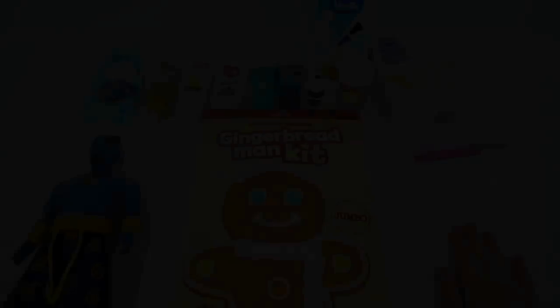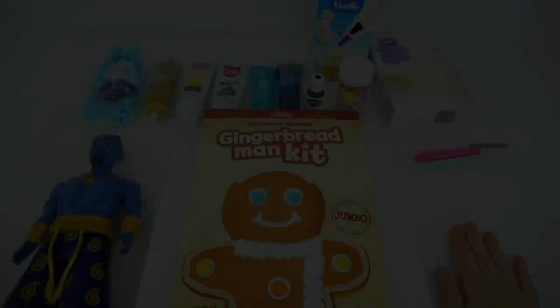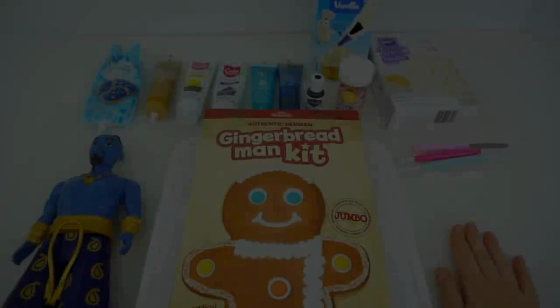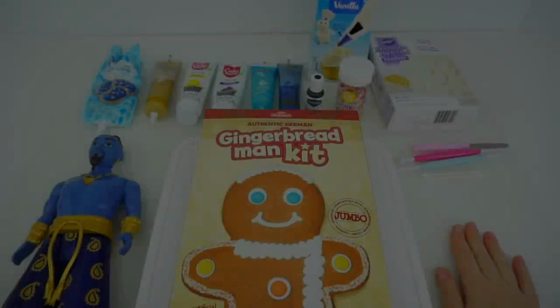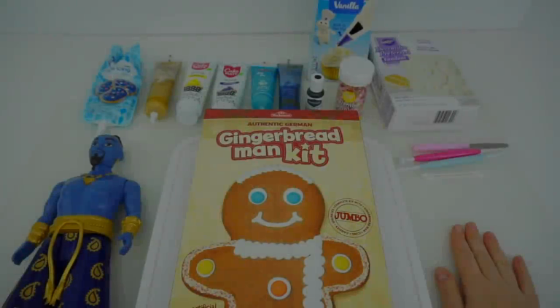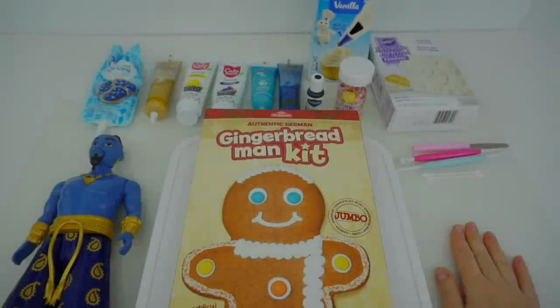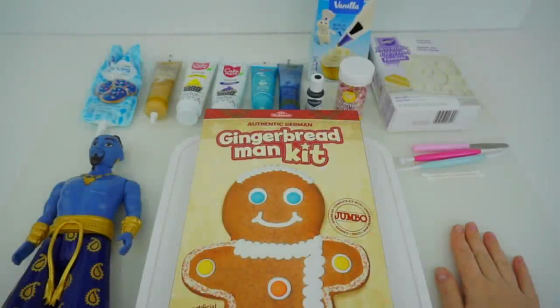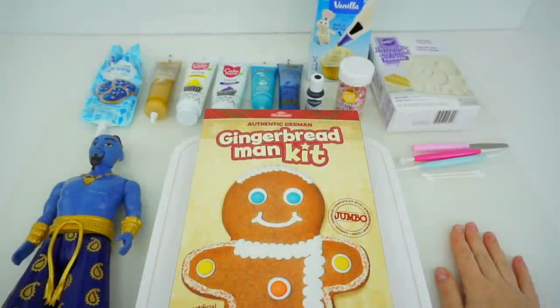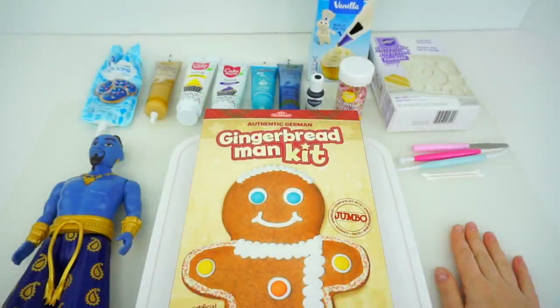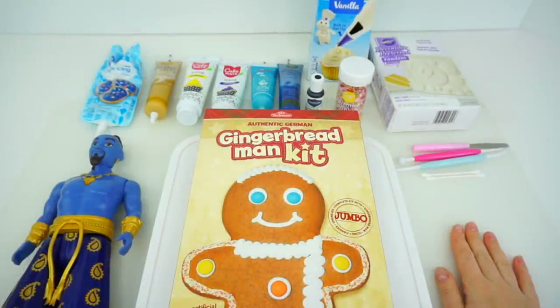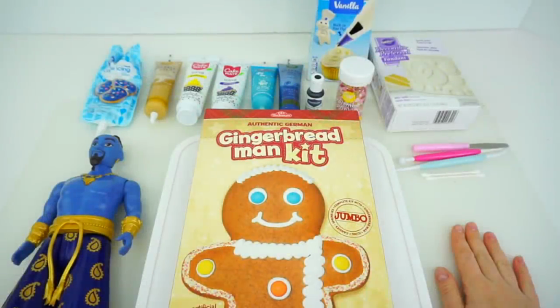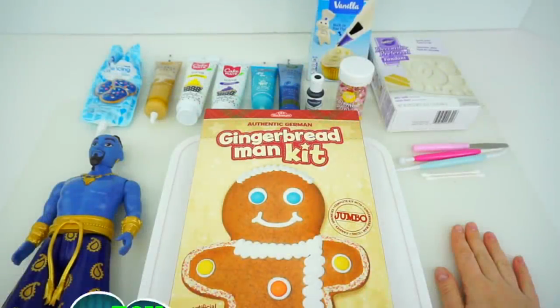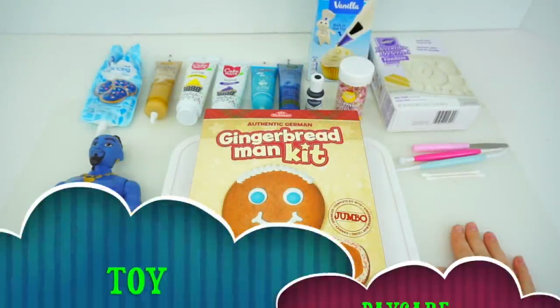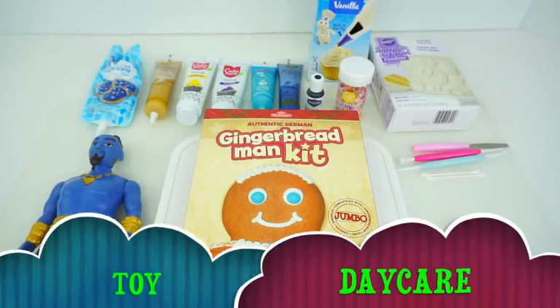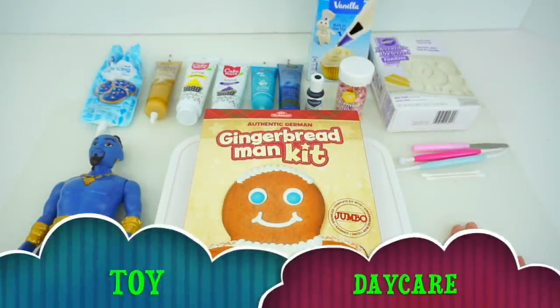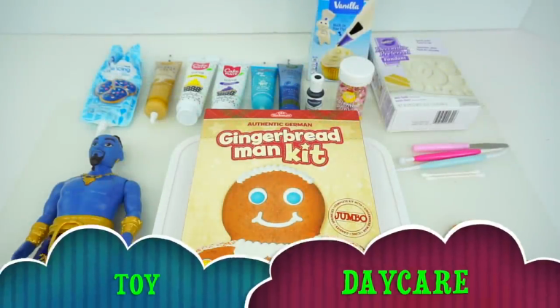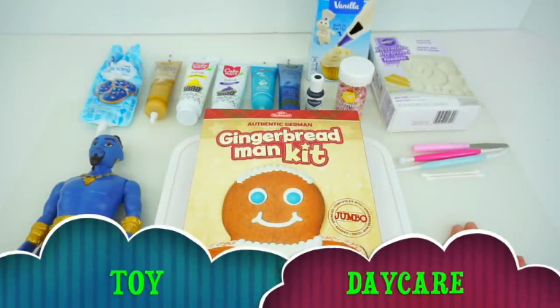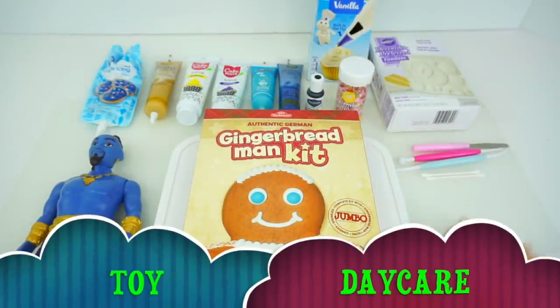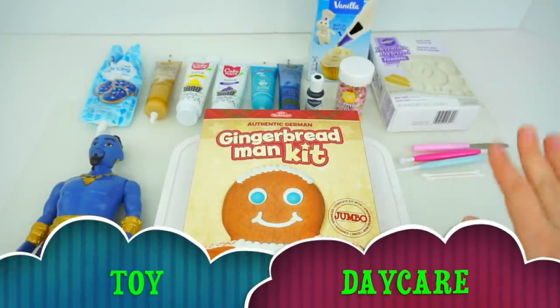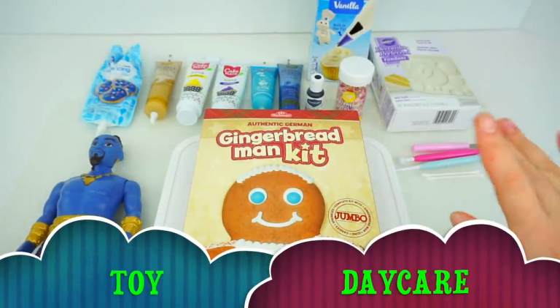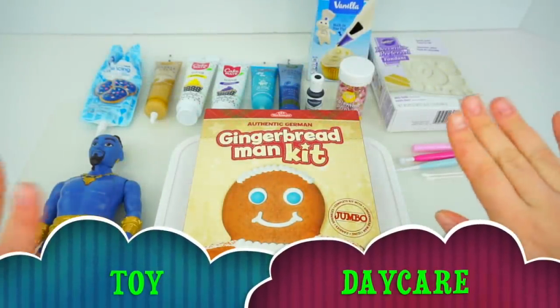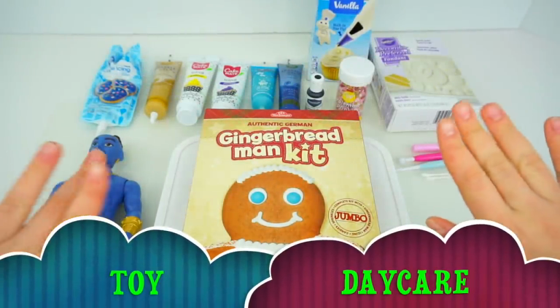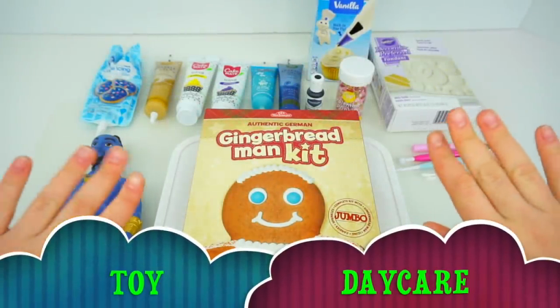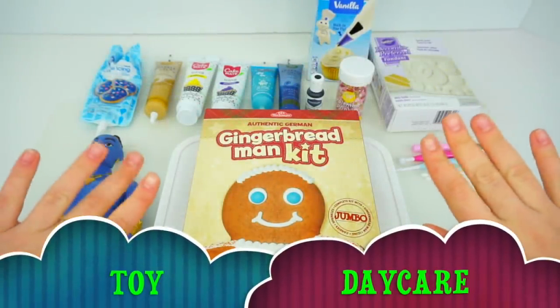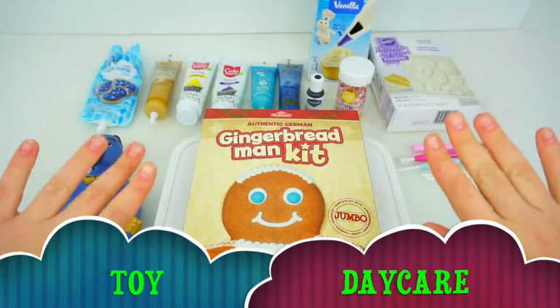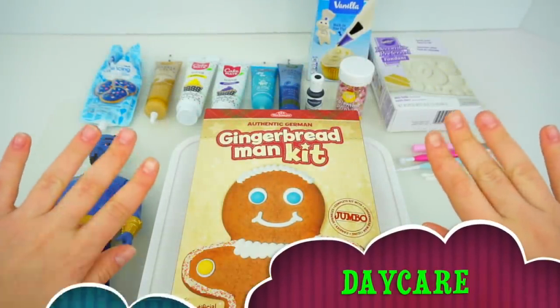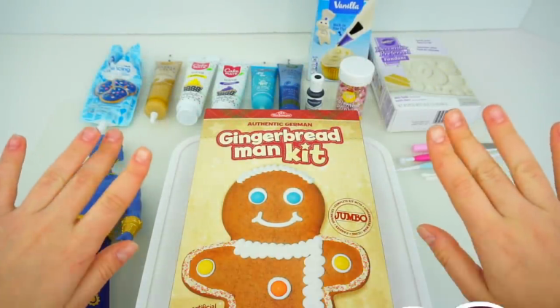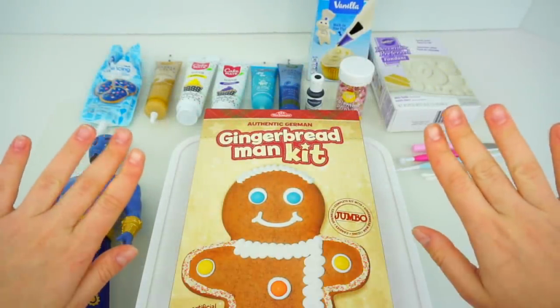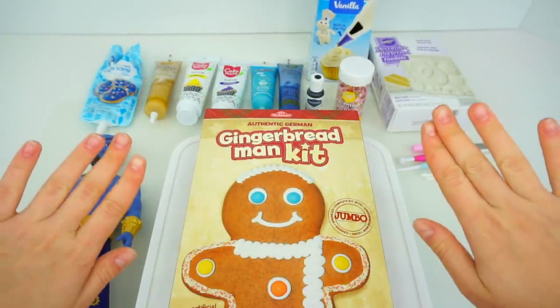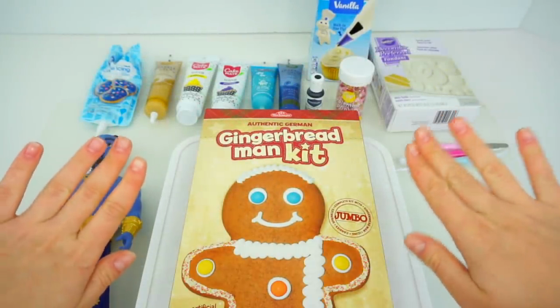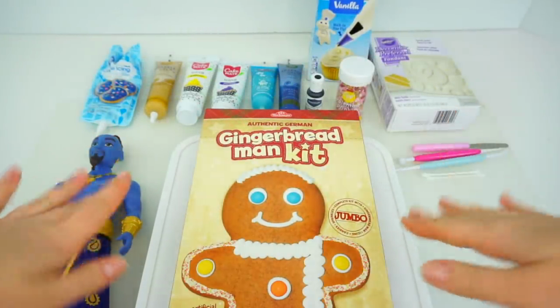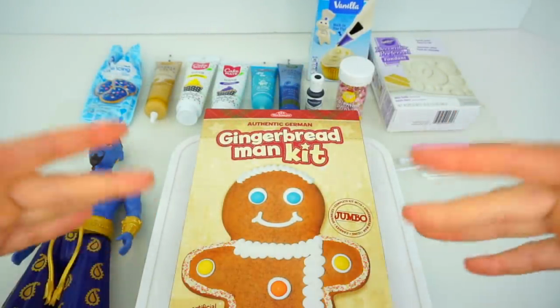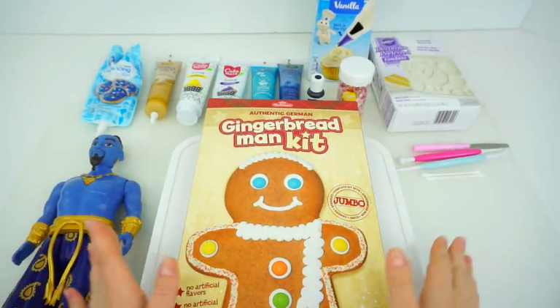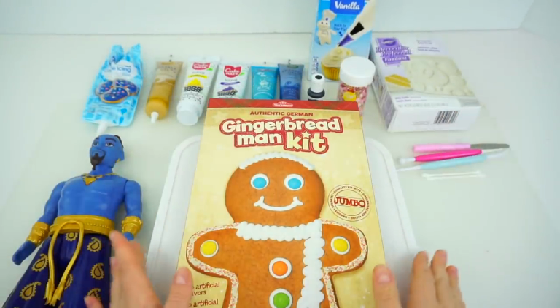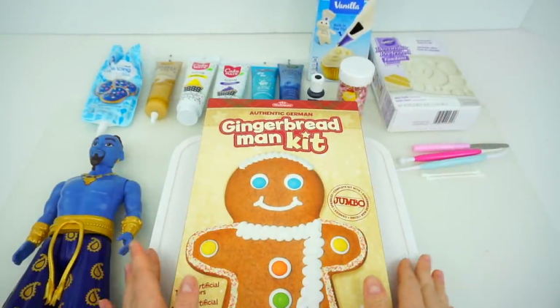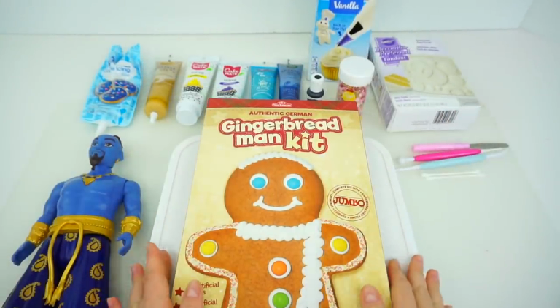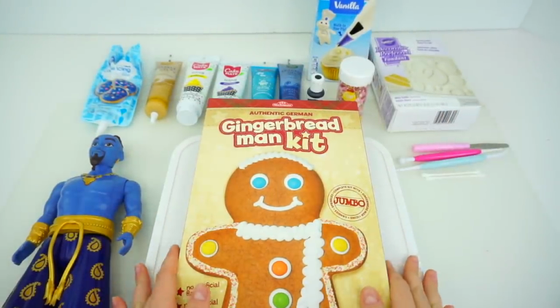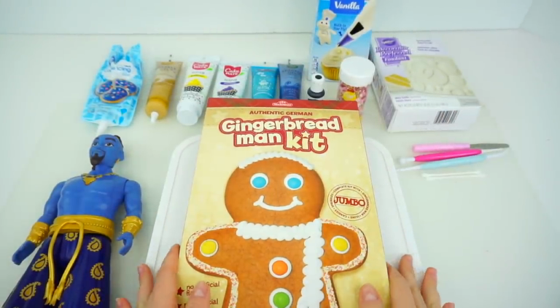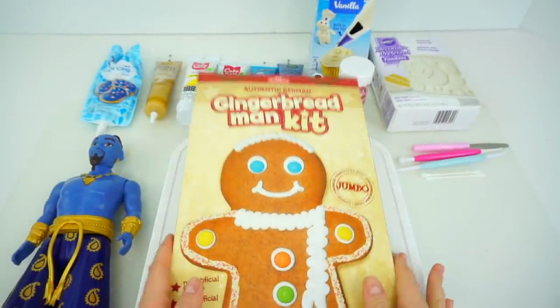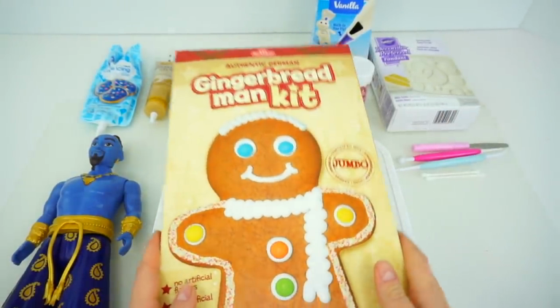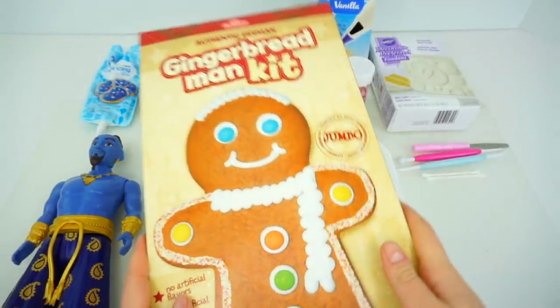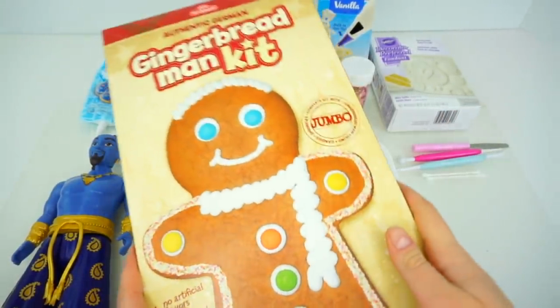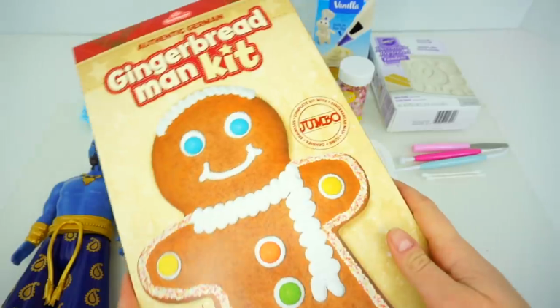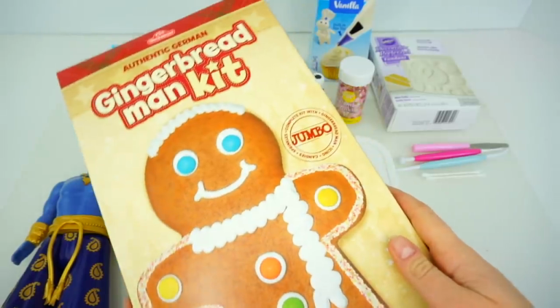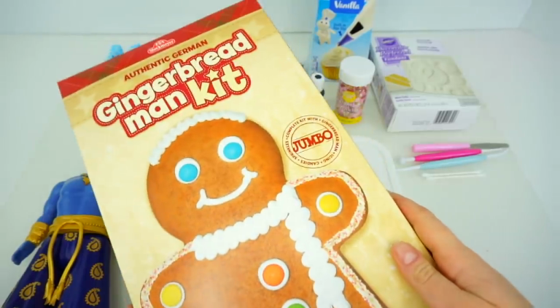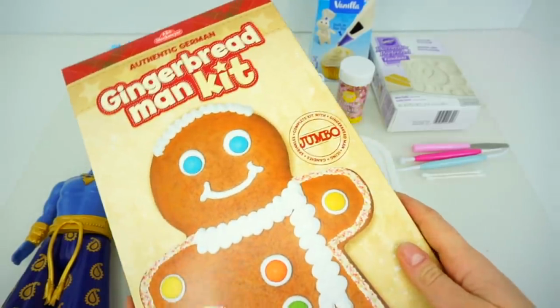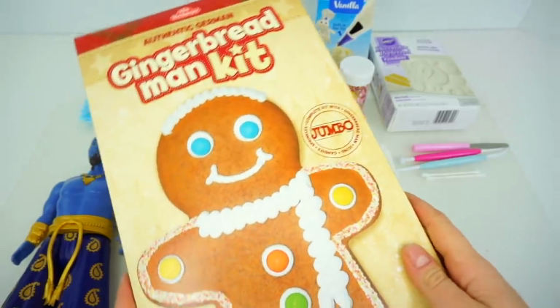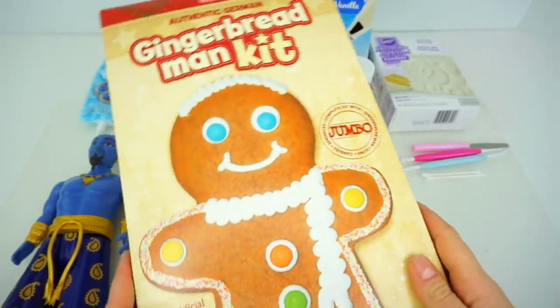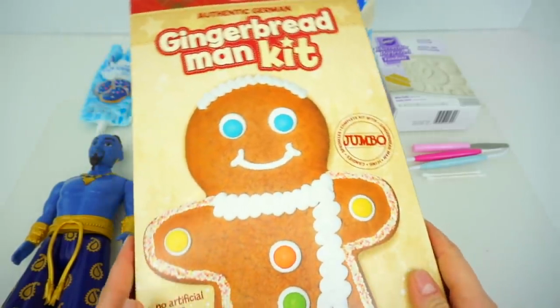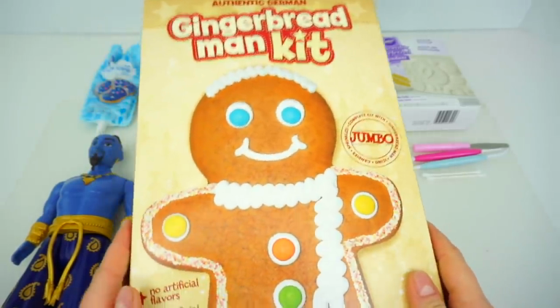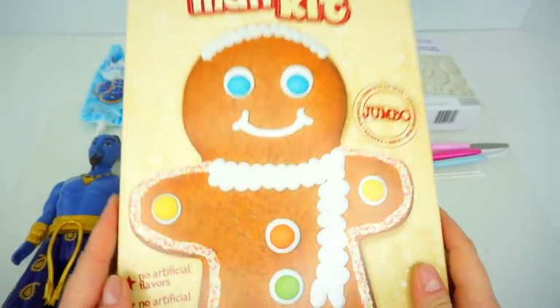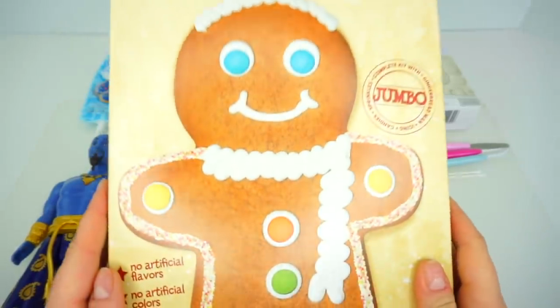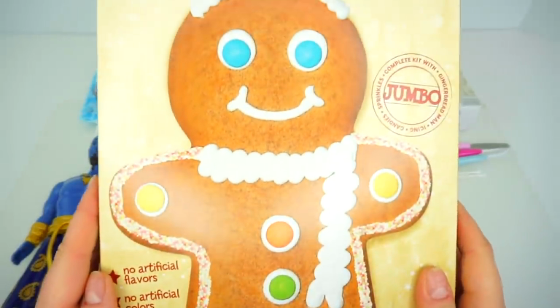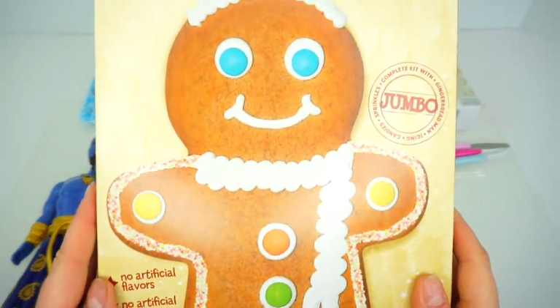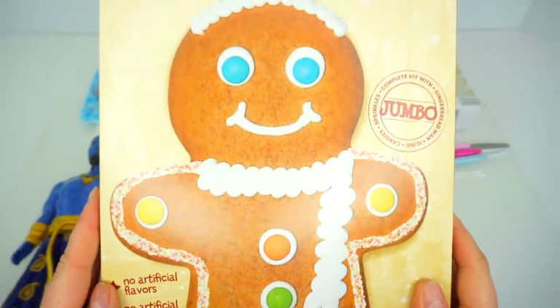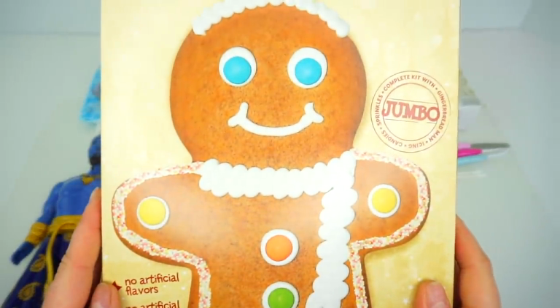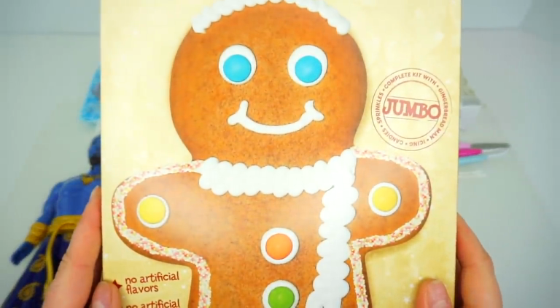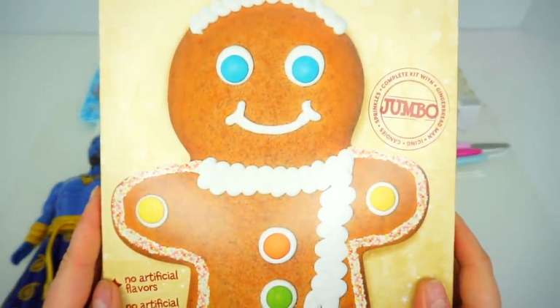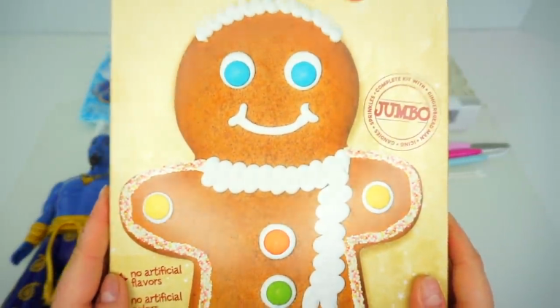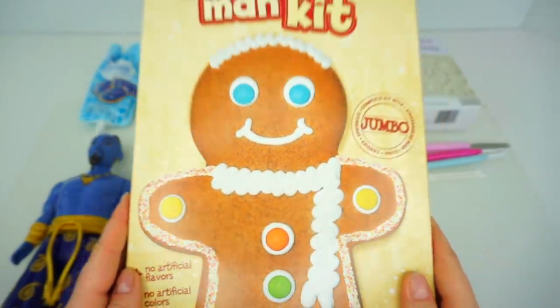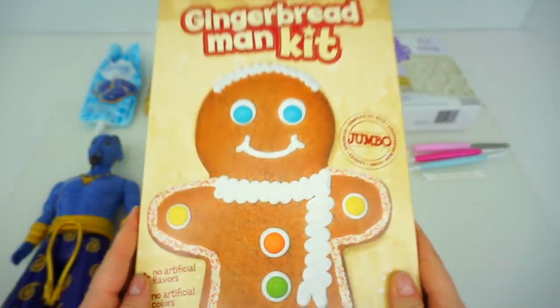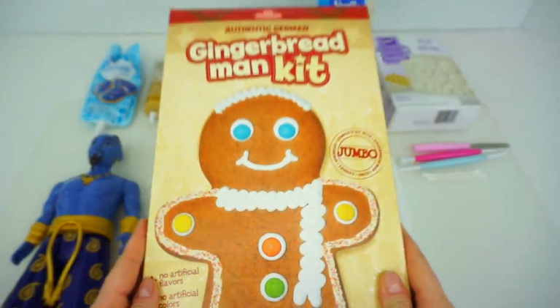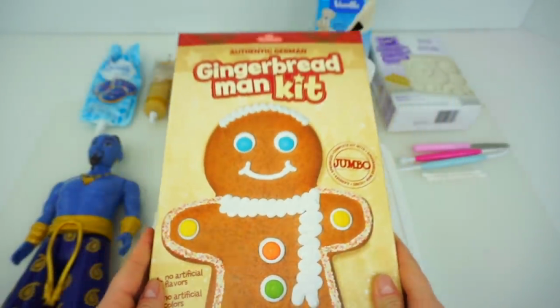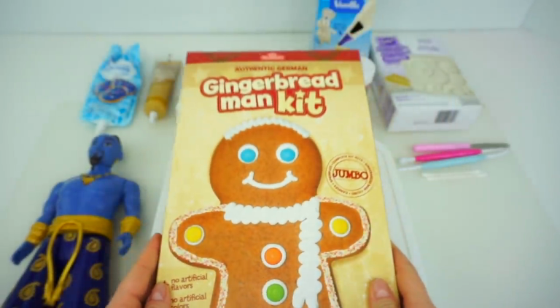Hello, friends! Toy Daycare is open! Mama Ziz here! Welcome back to our Gingerbread Man Cookie decorating series!